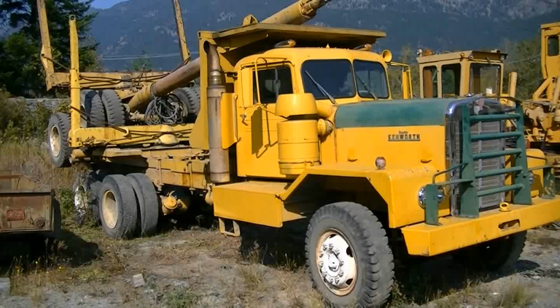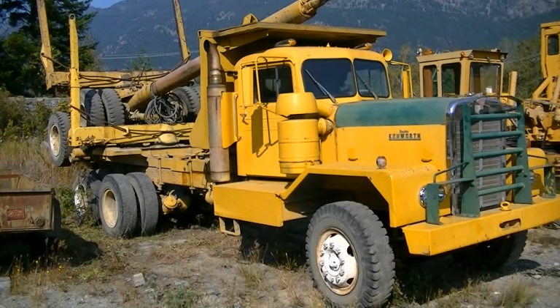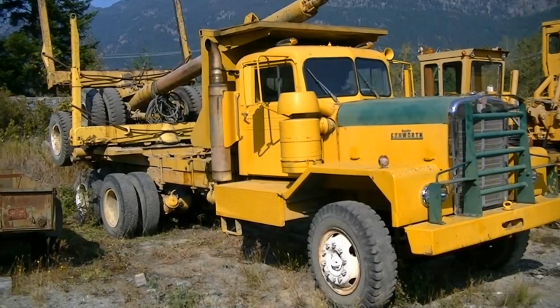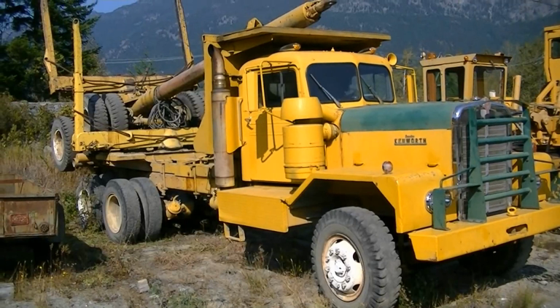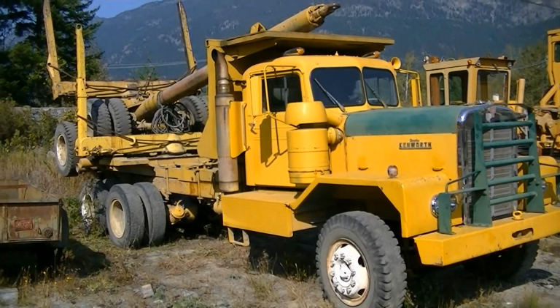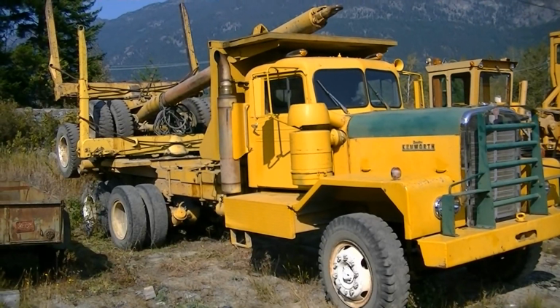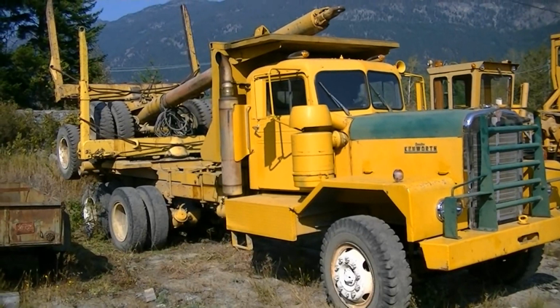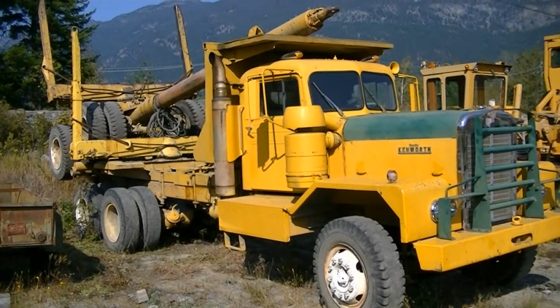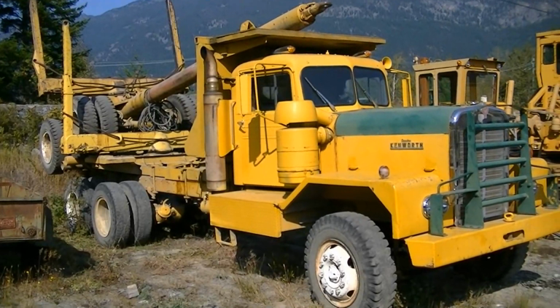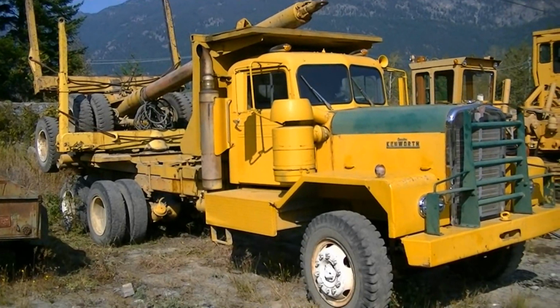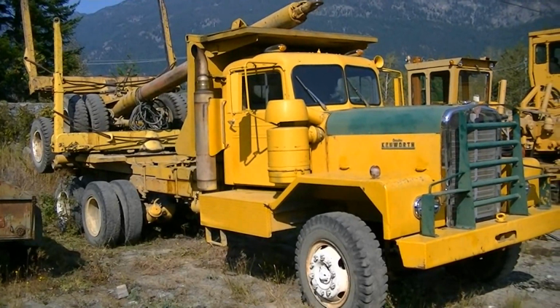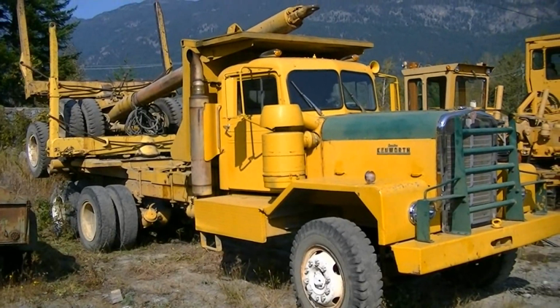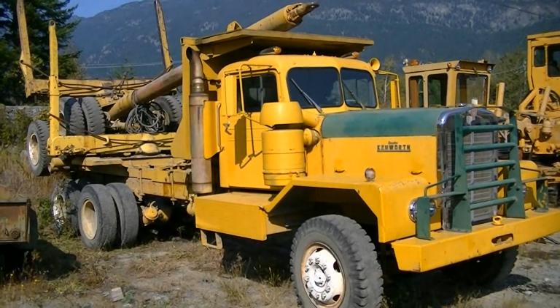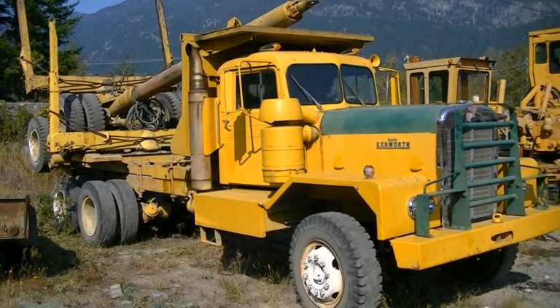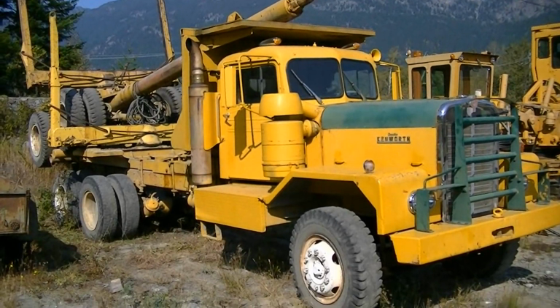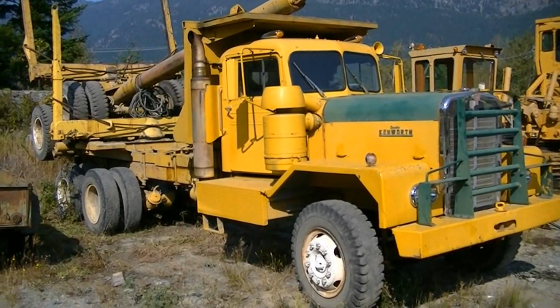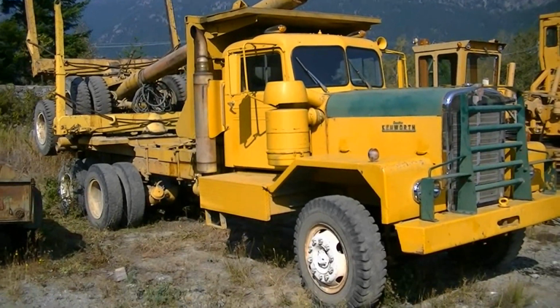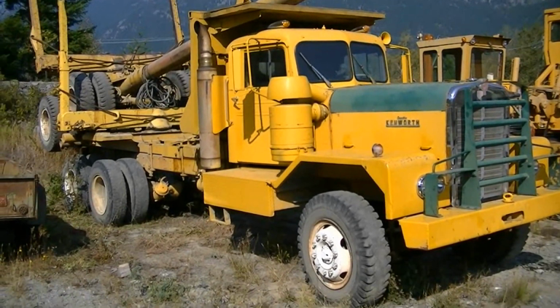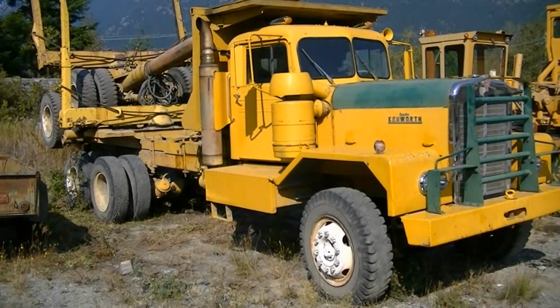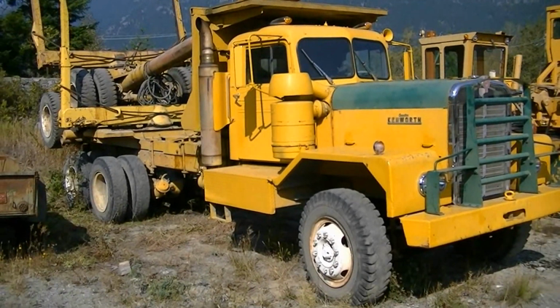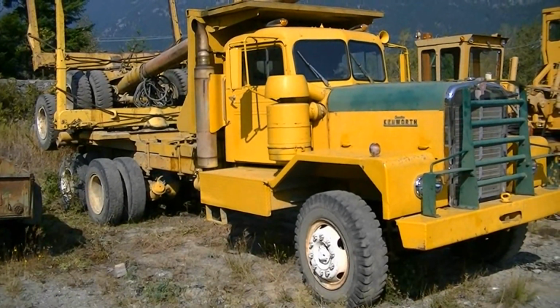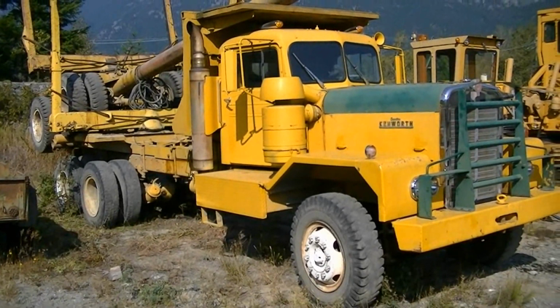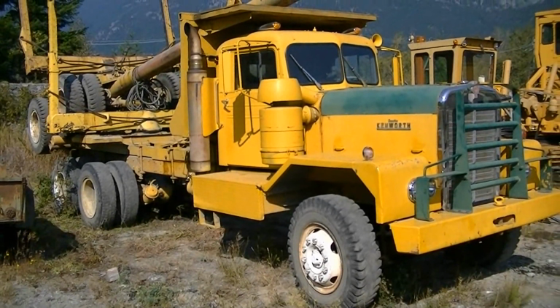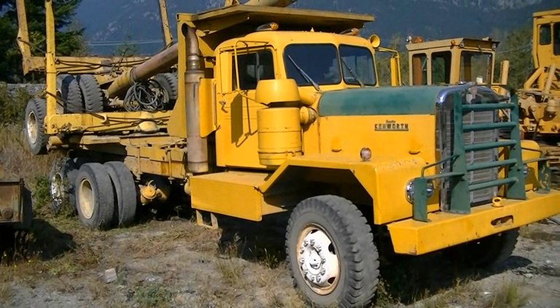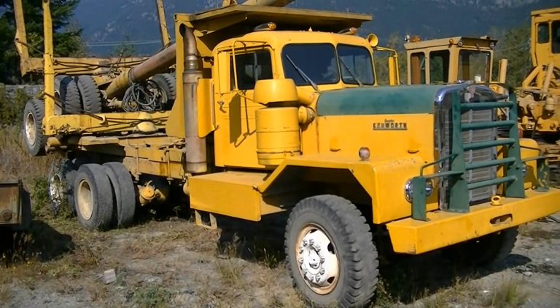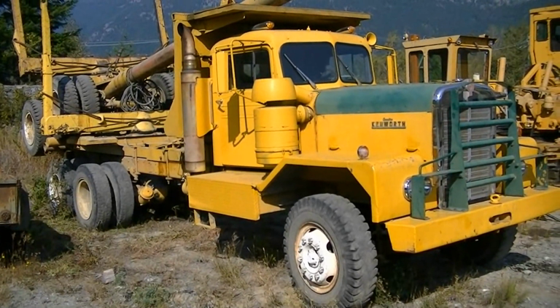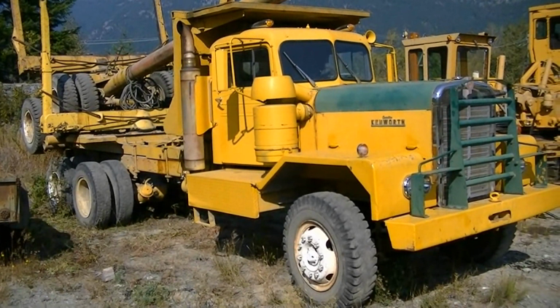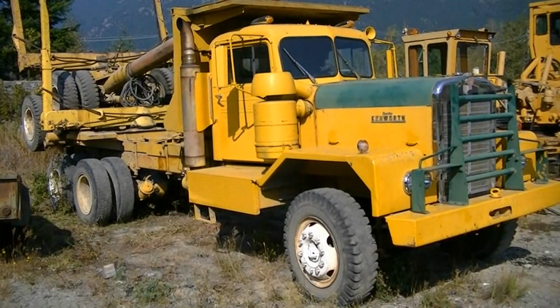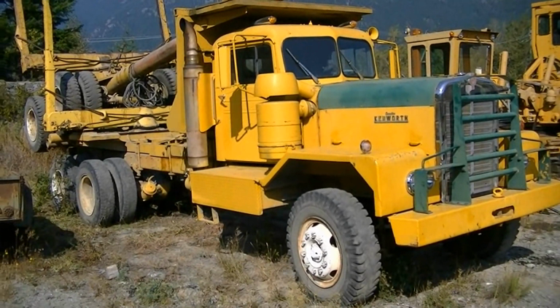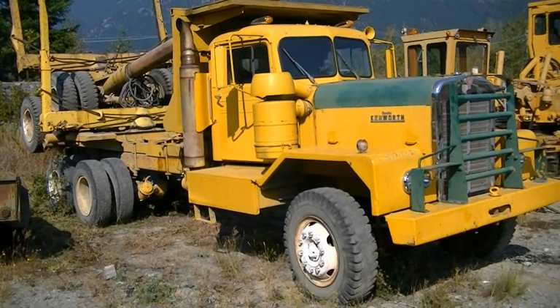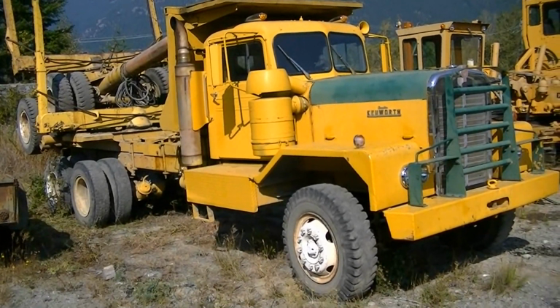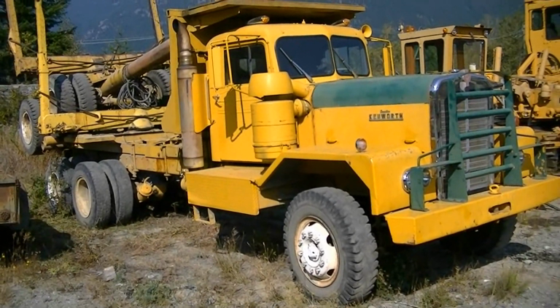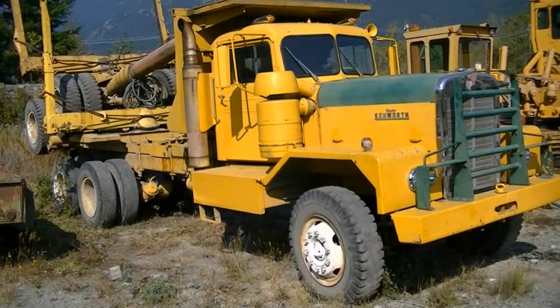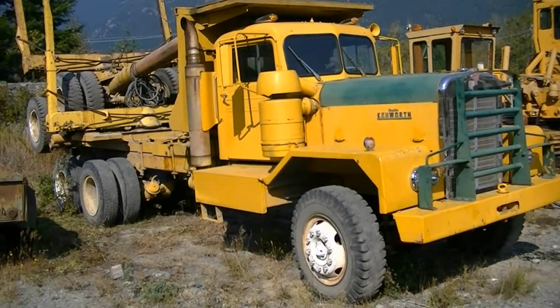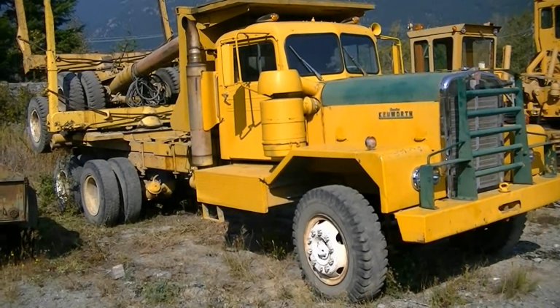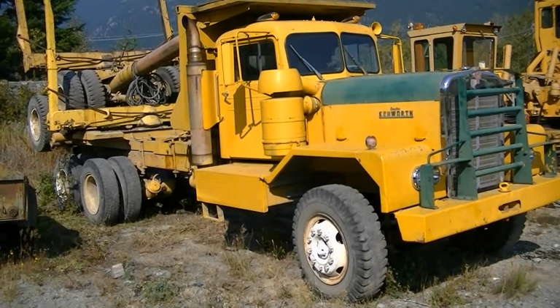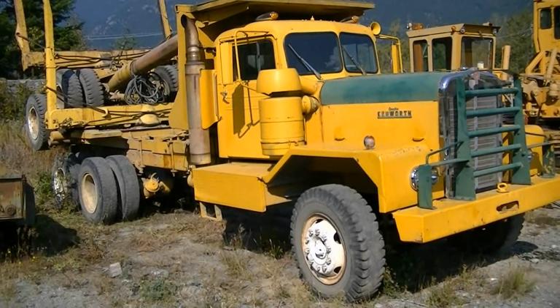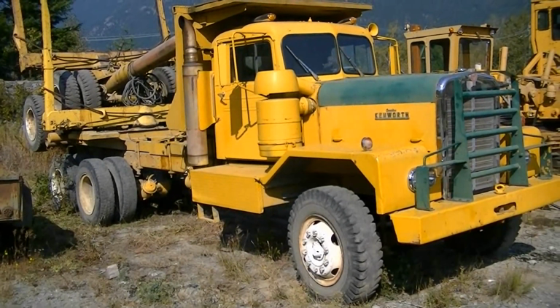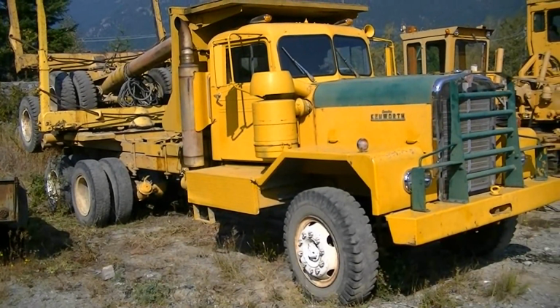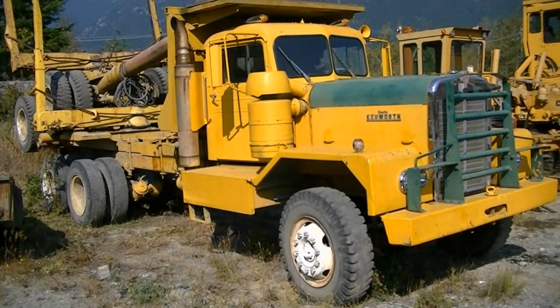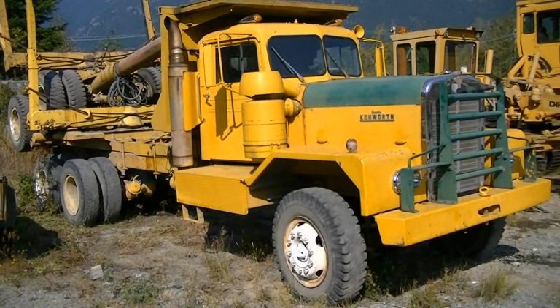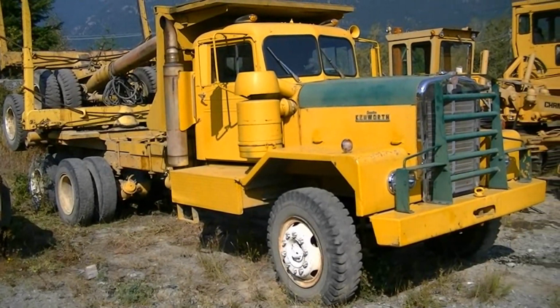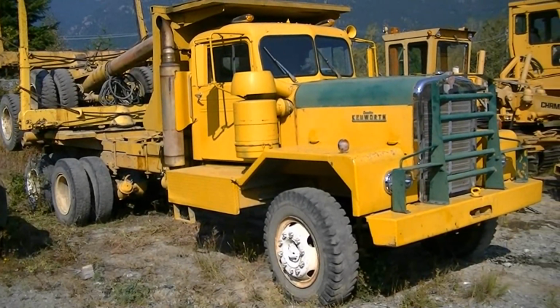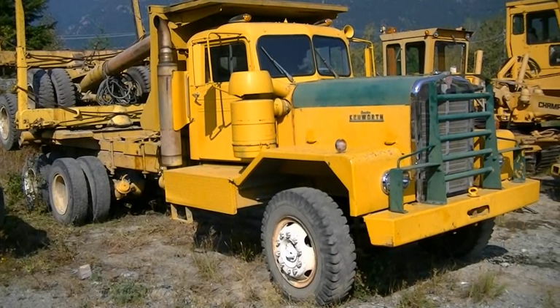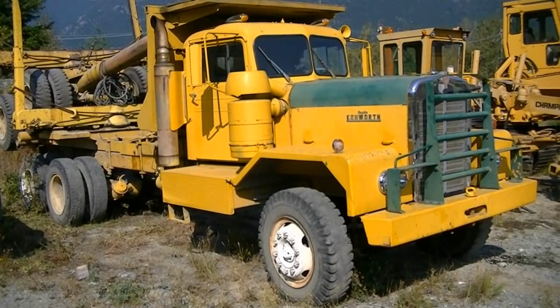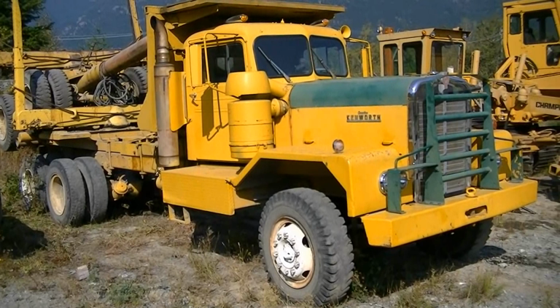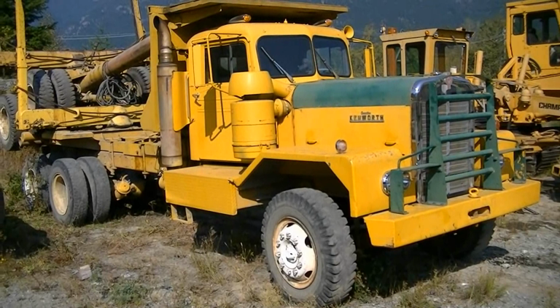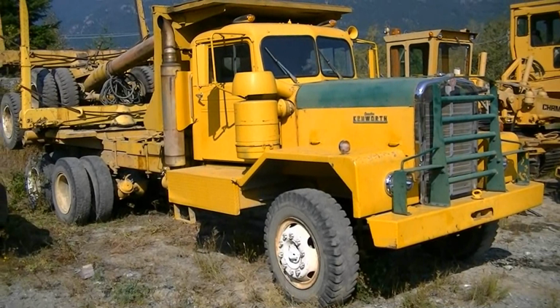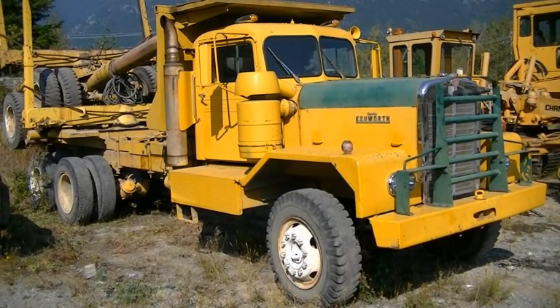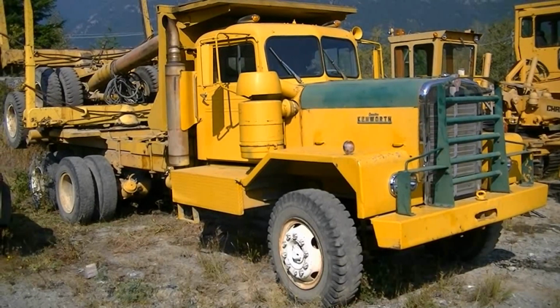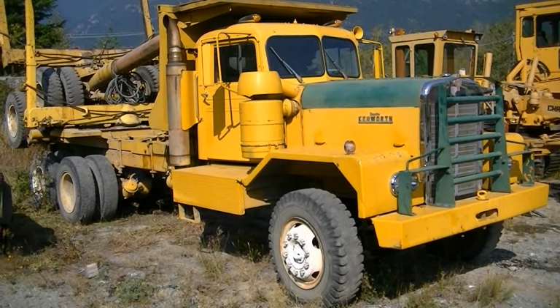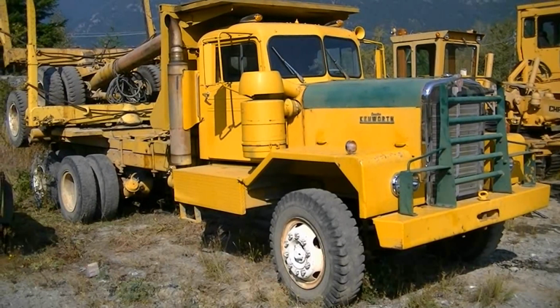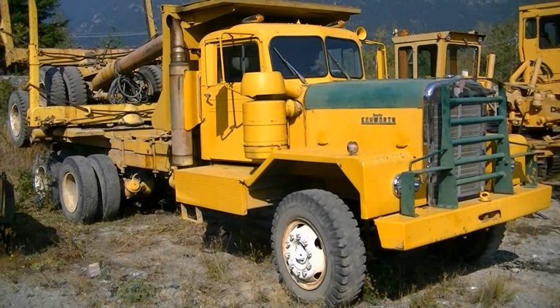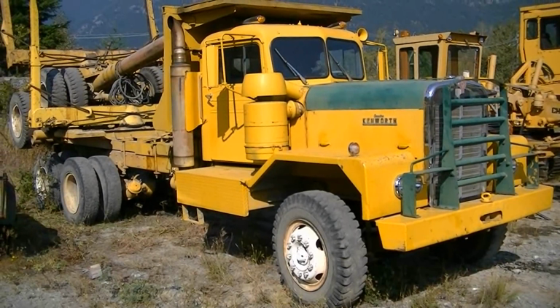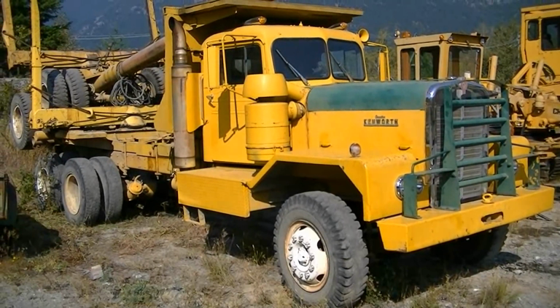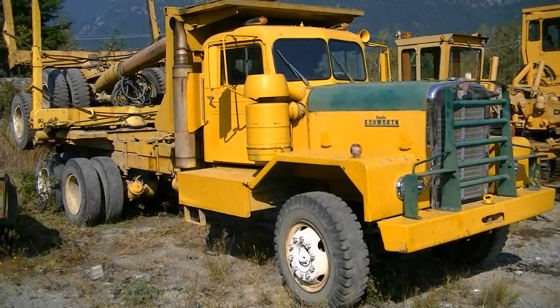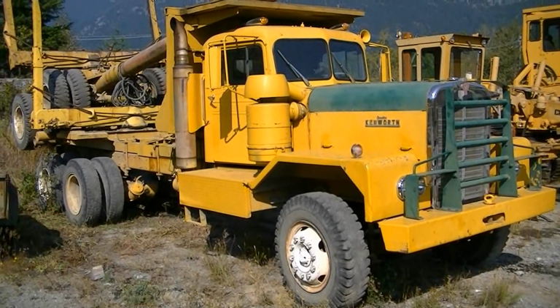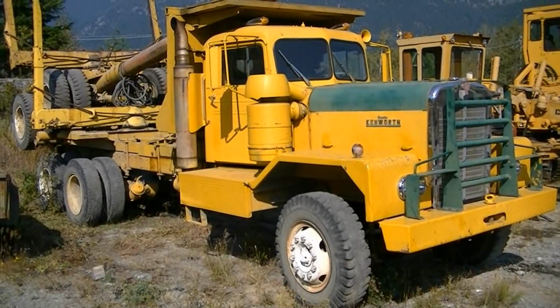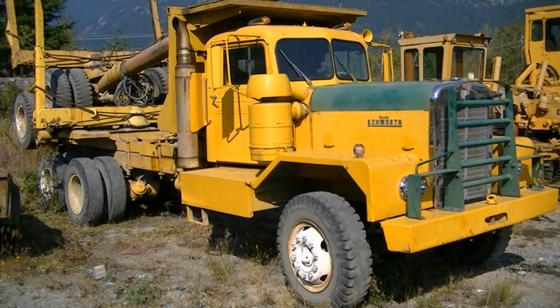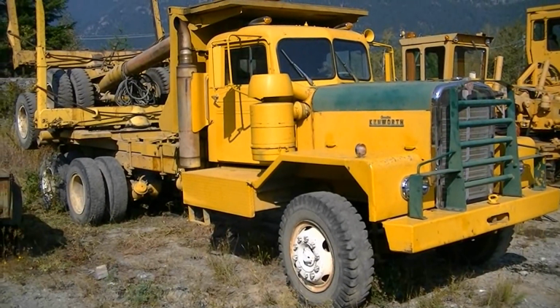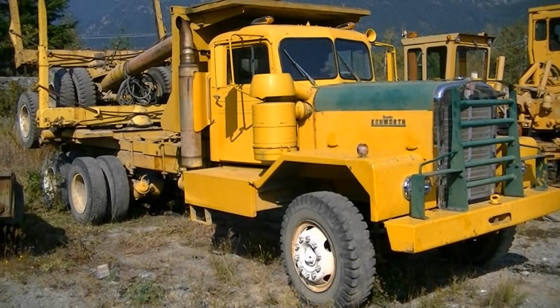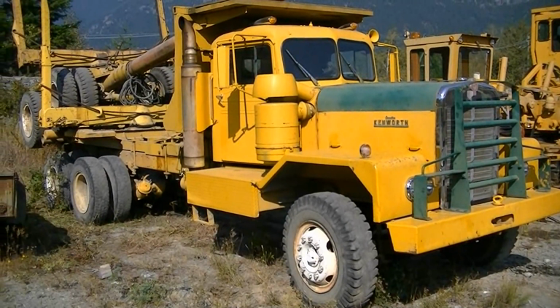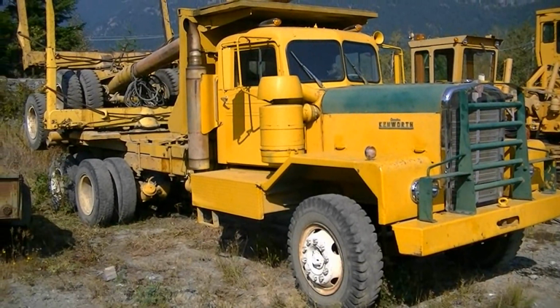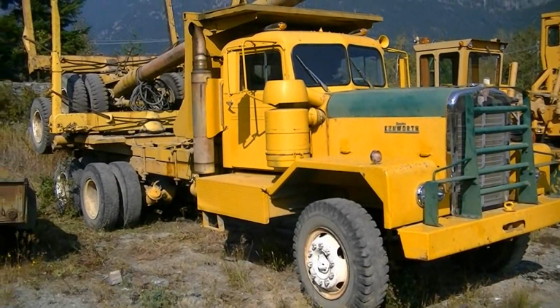So here we have a 1958 Kenworth, a Canadian Kenworth, with a 350 Cummins in it.